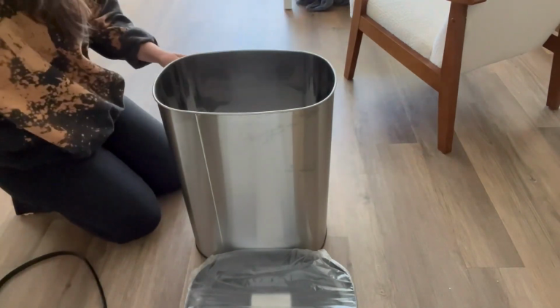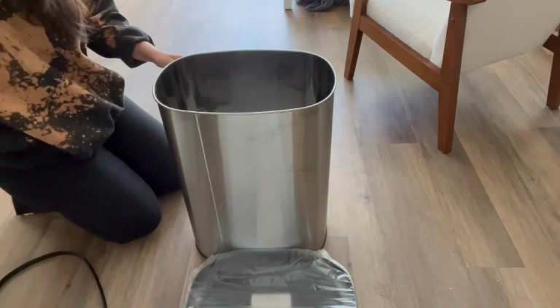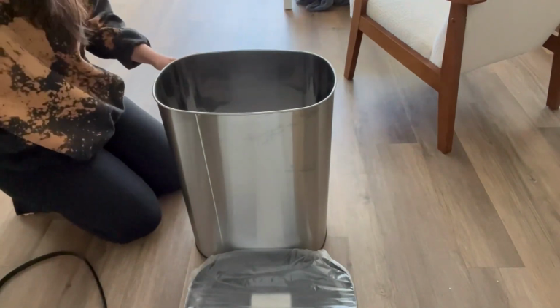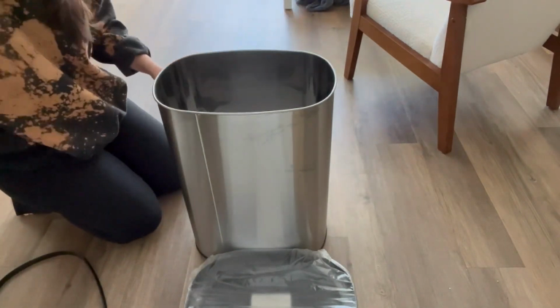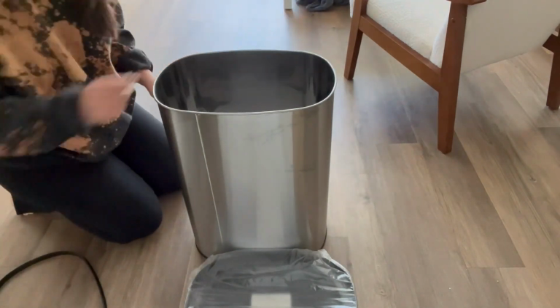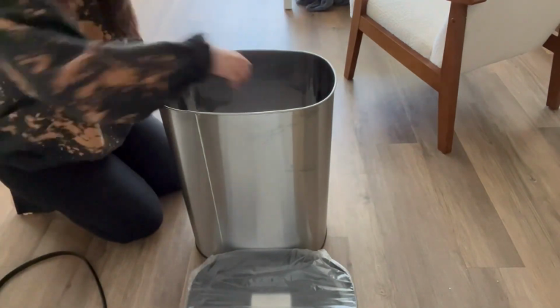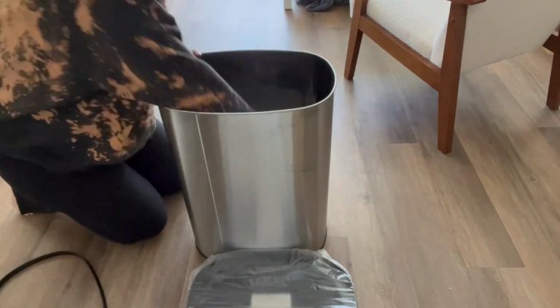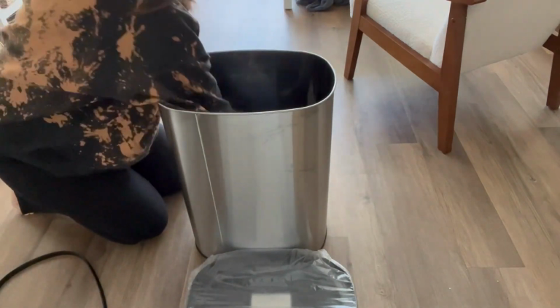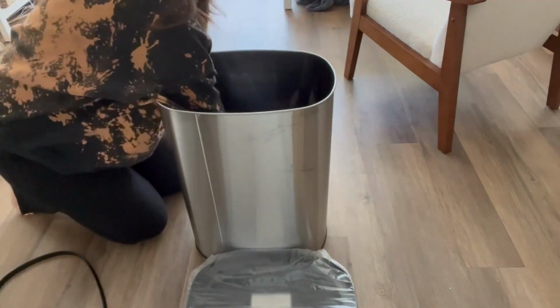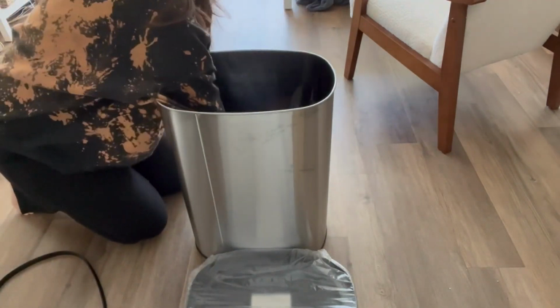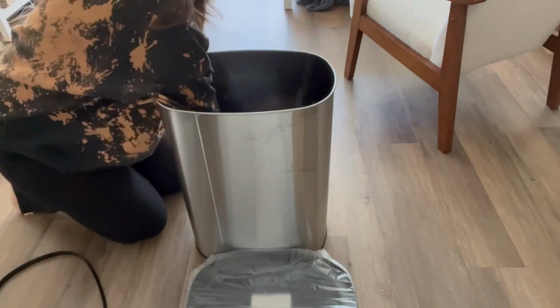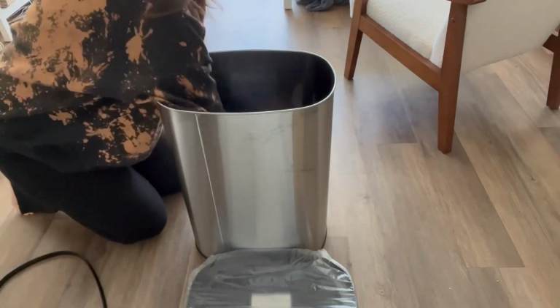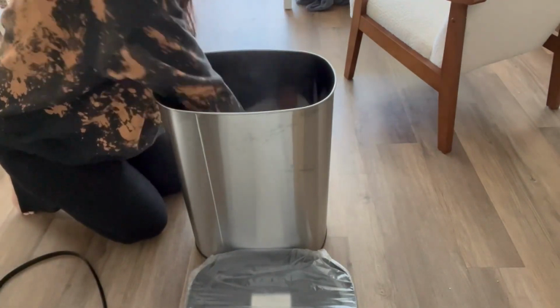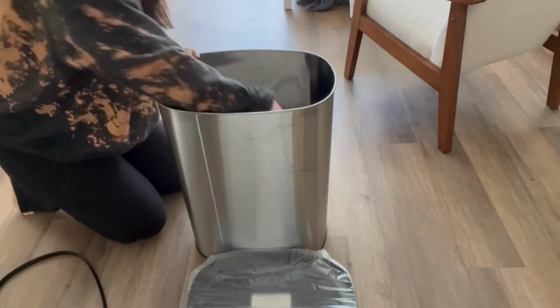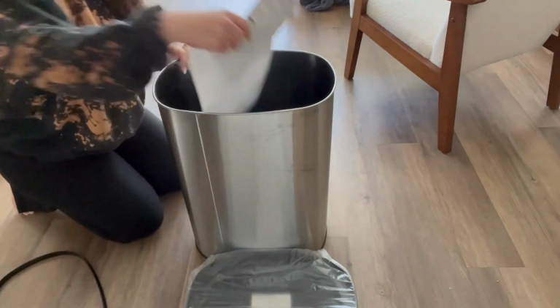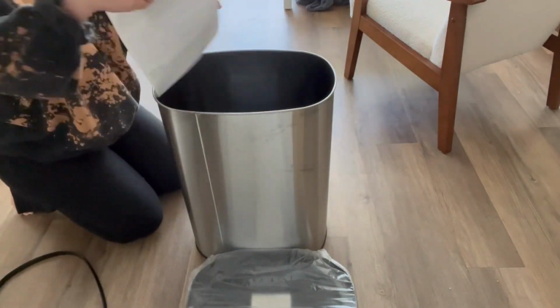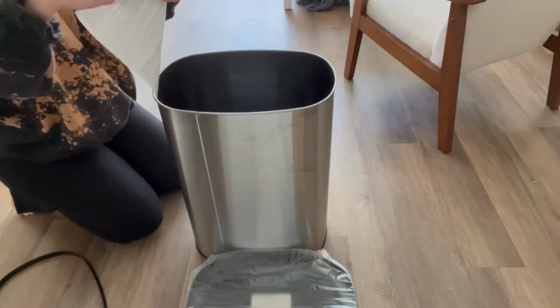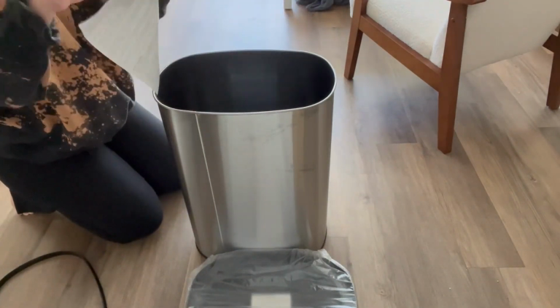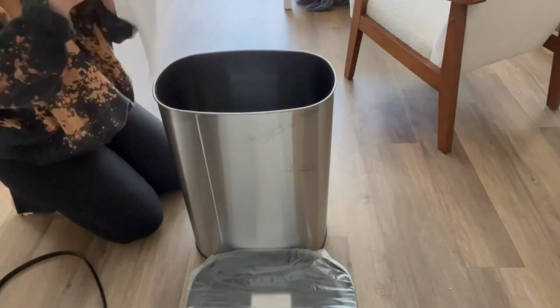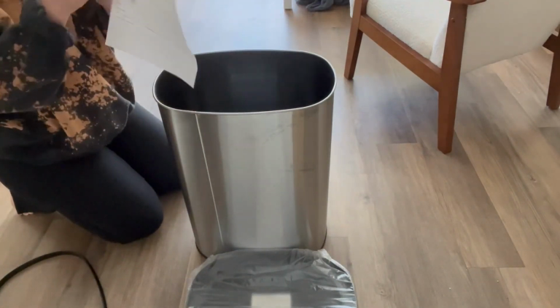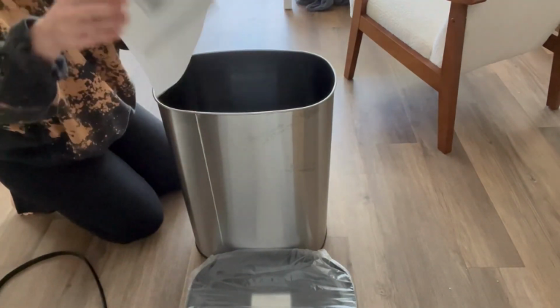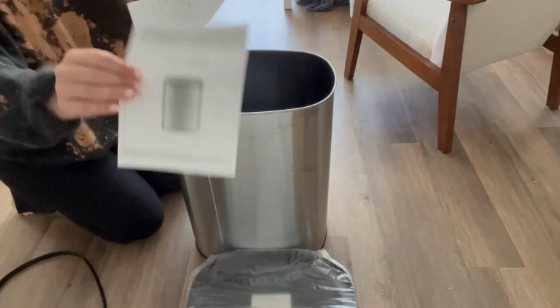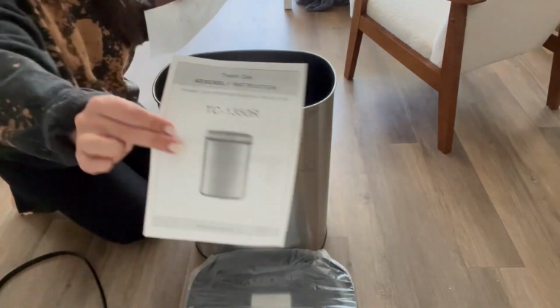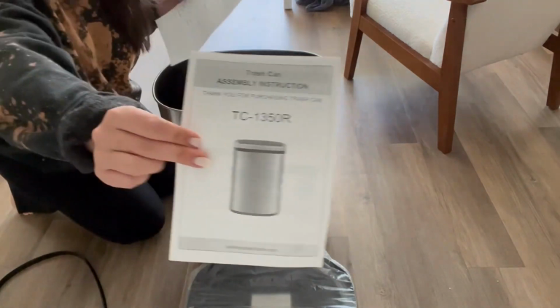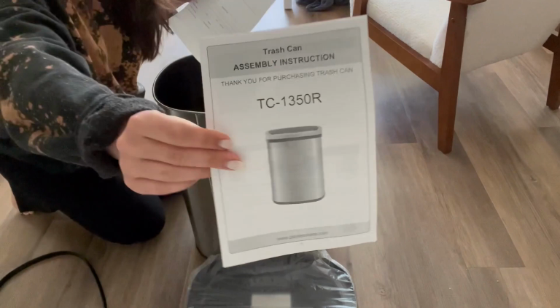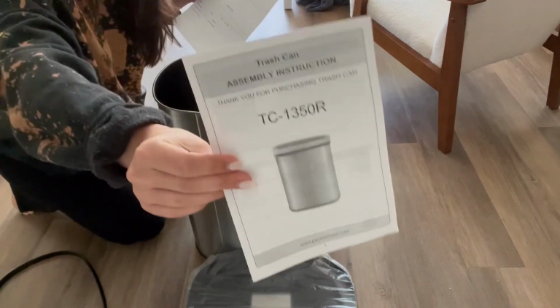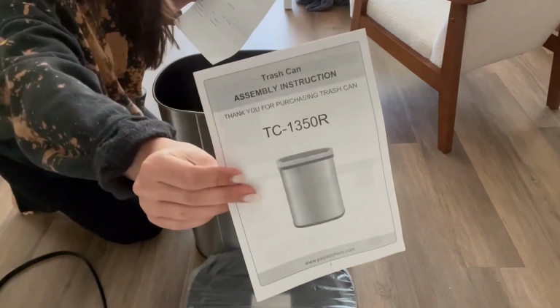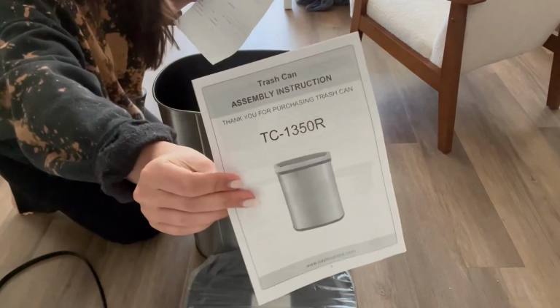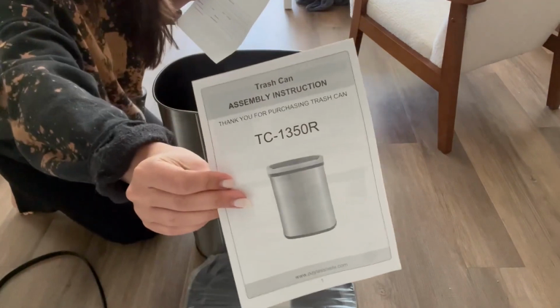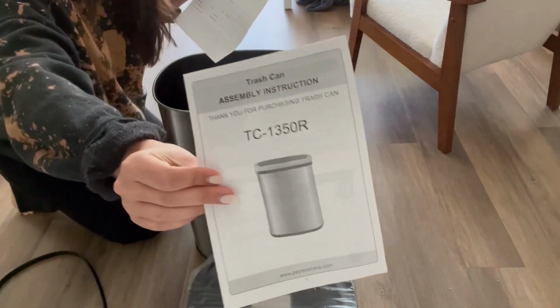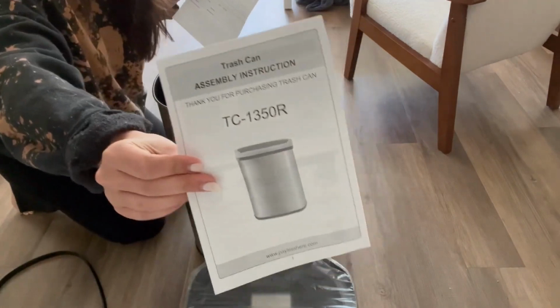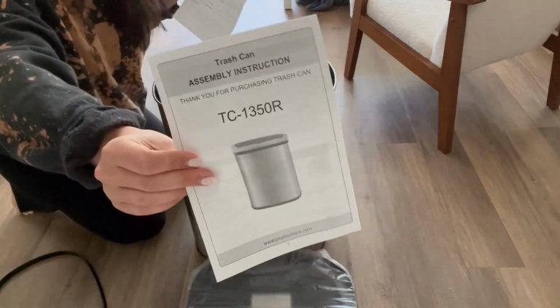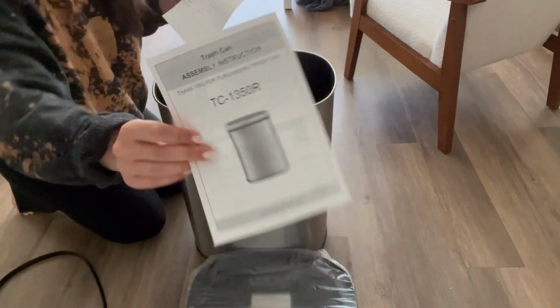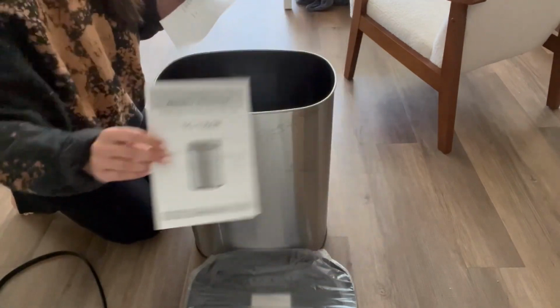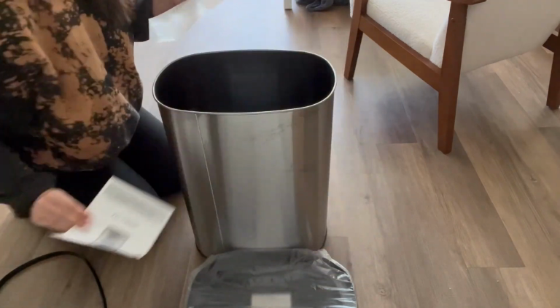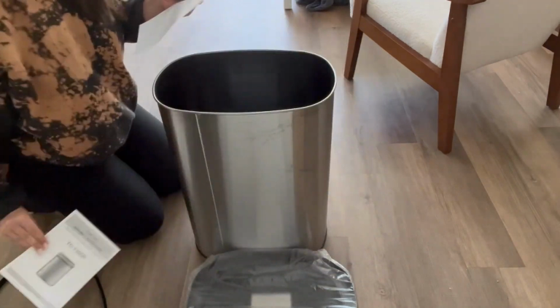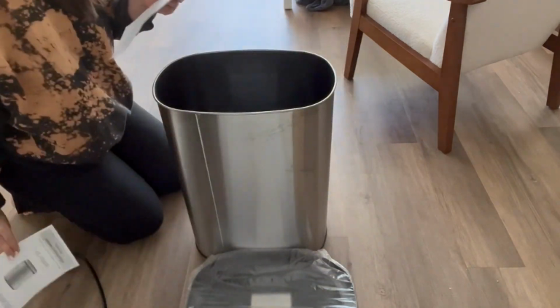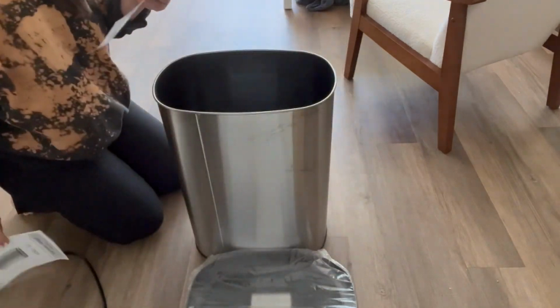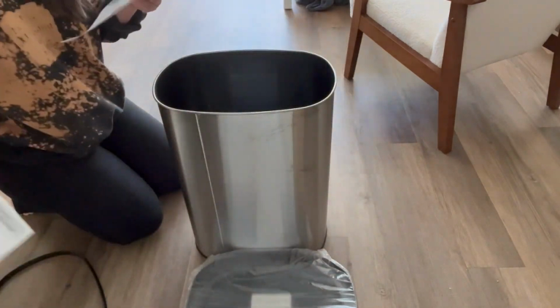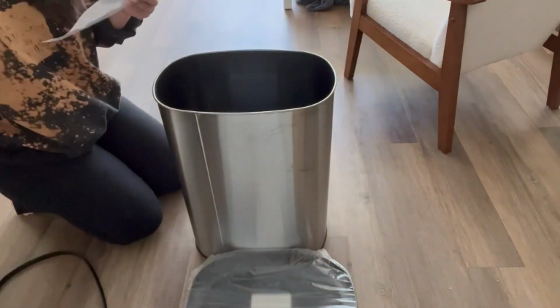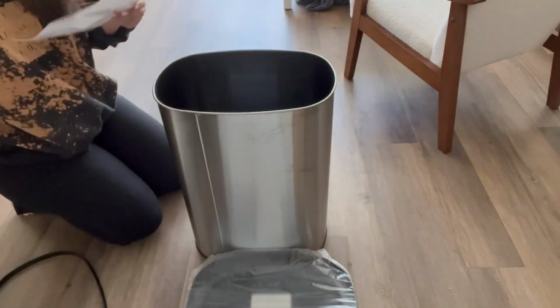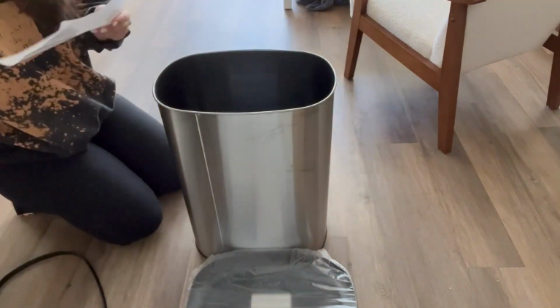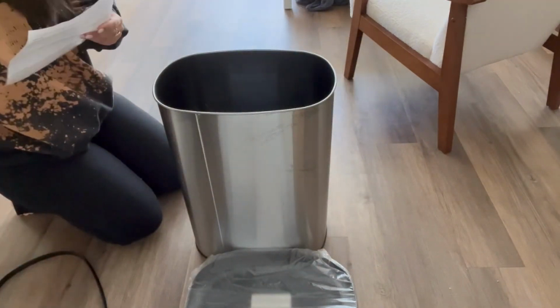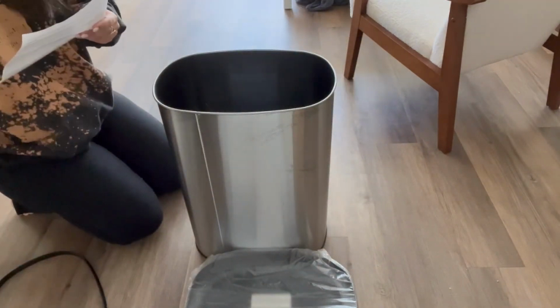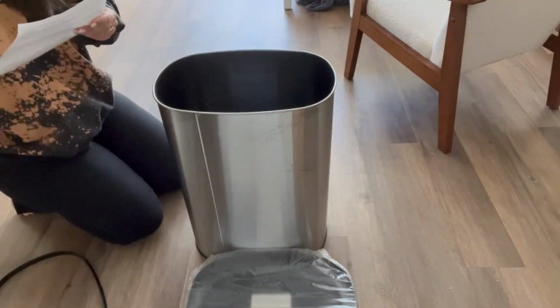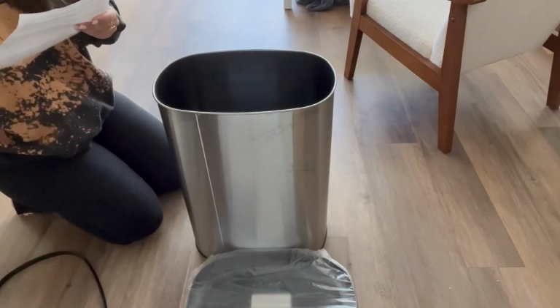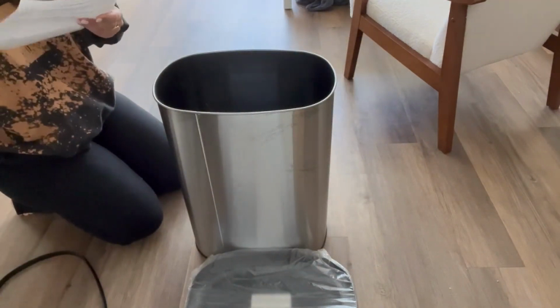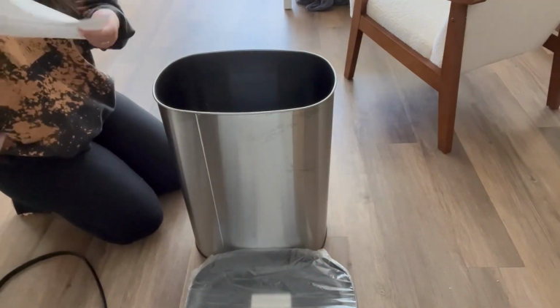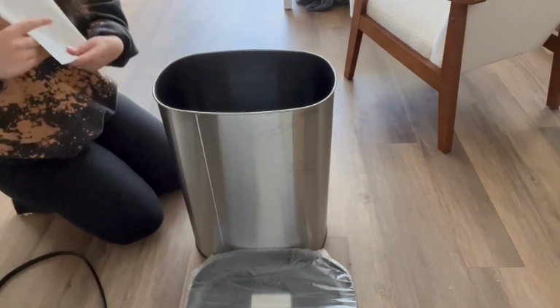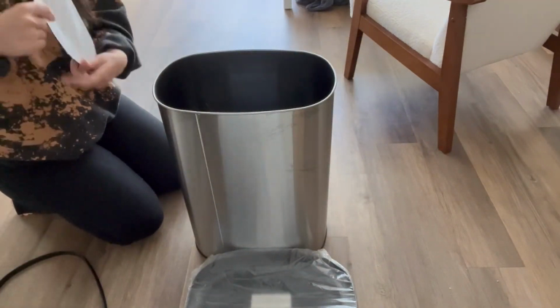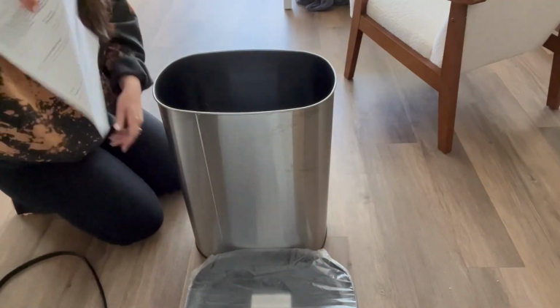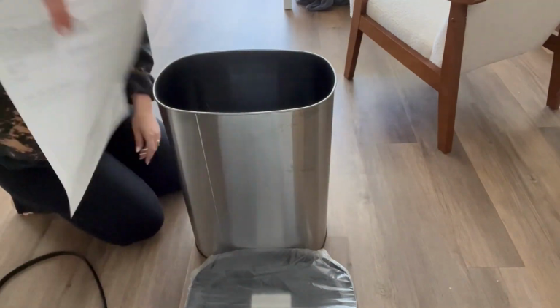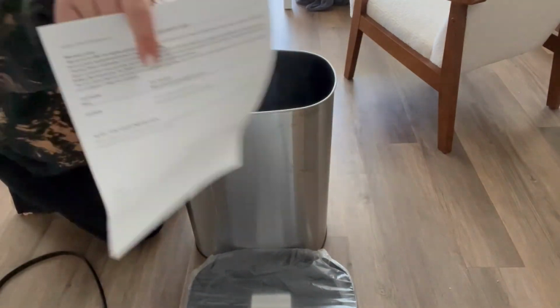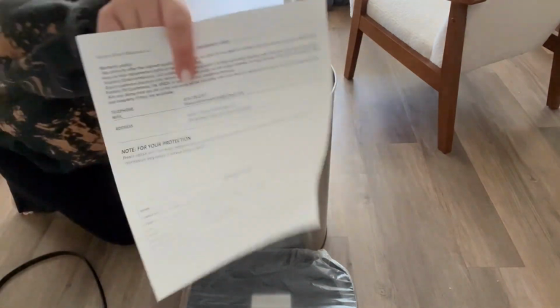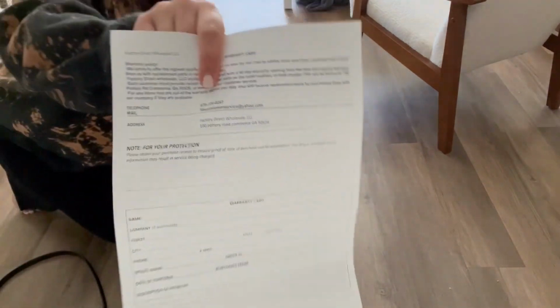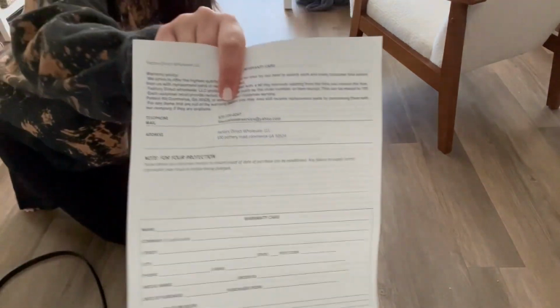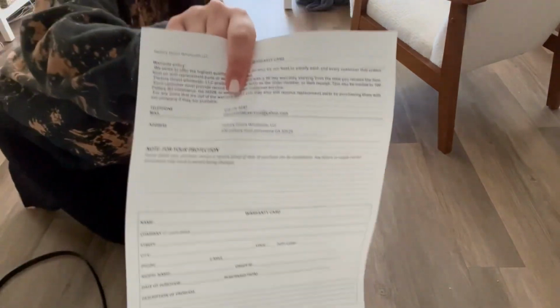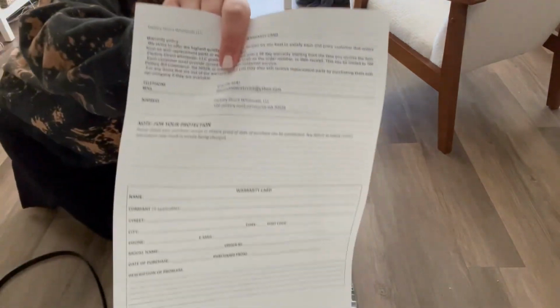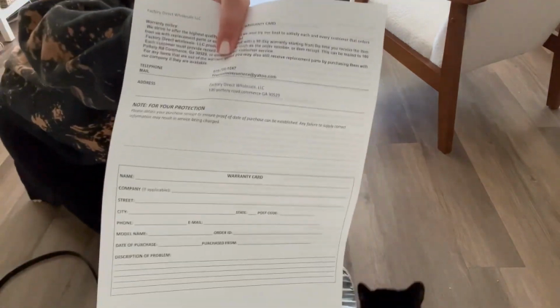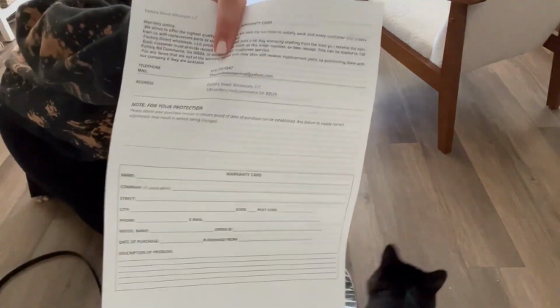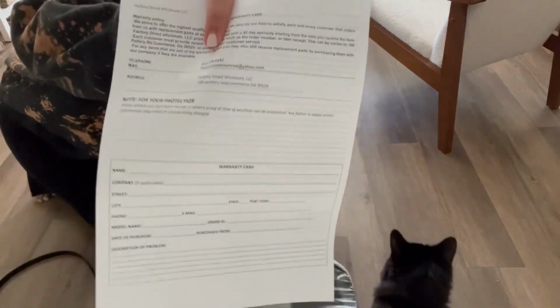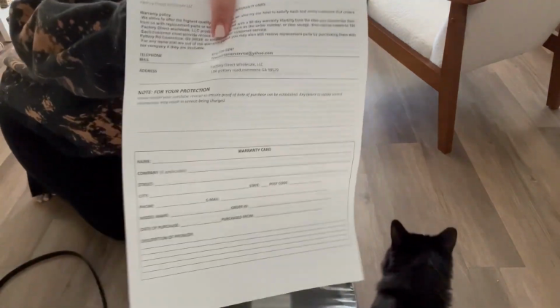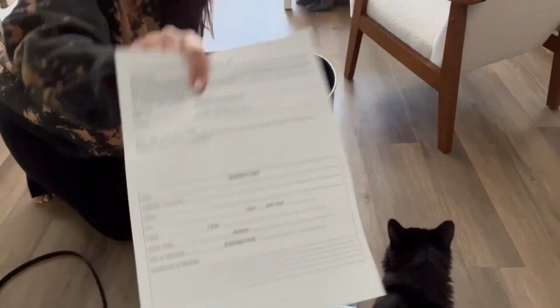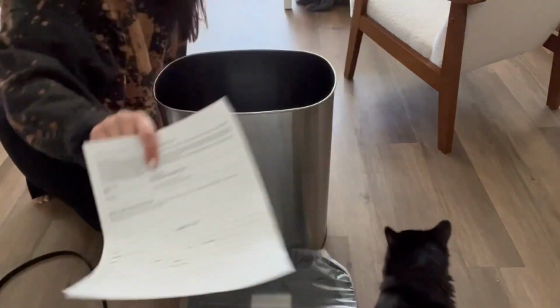The whole trash can was packaged in styrofoam and secured really safely. This does come with instructions and a warranty.